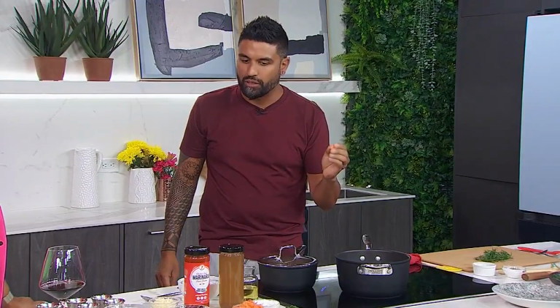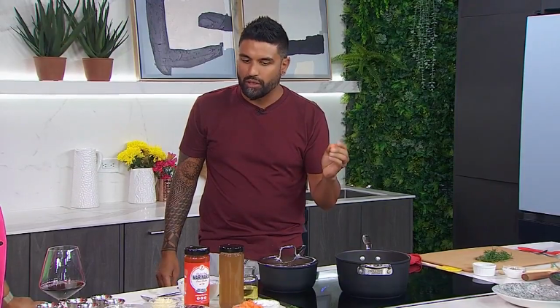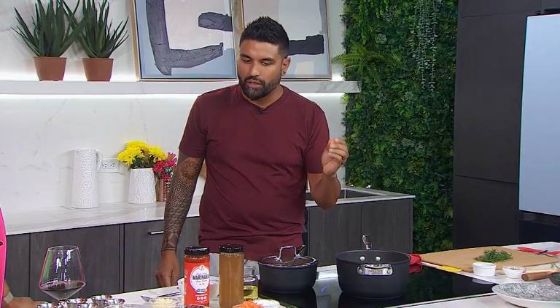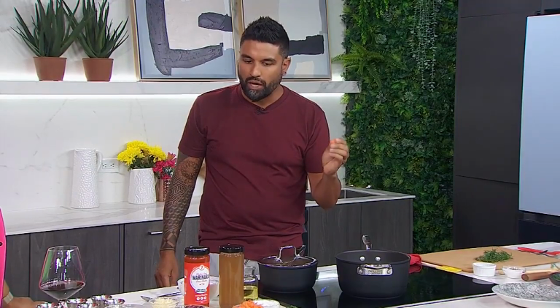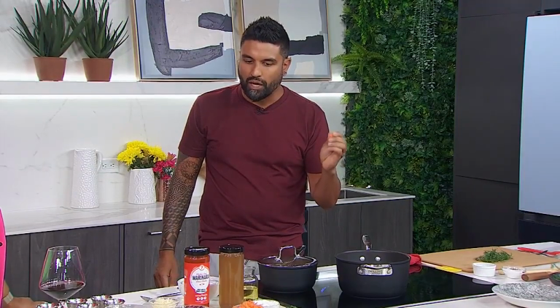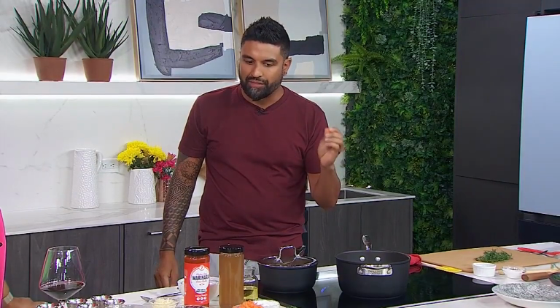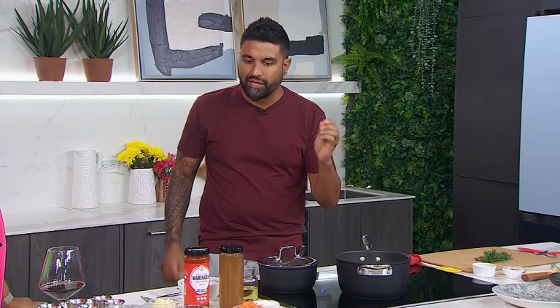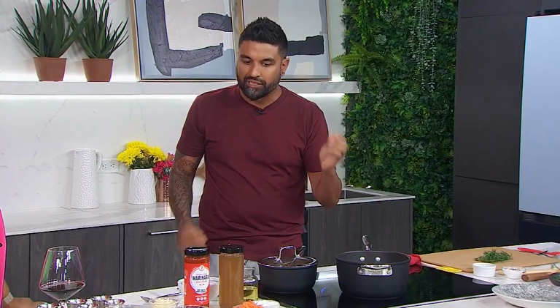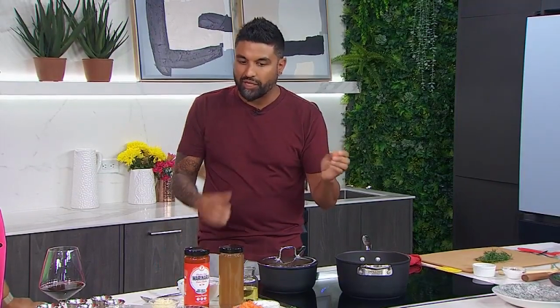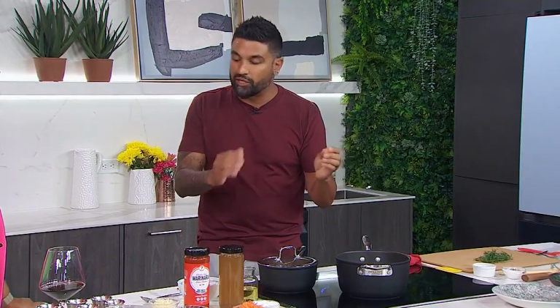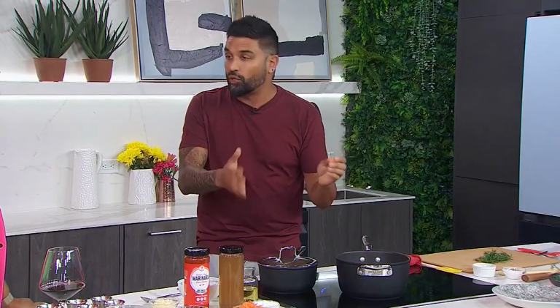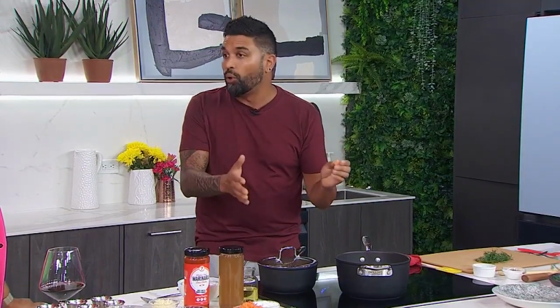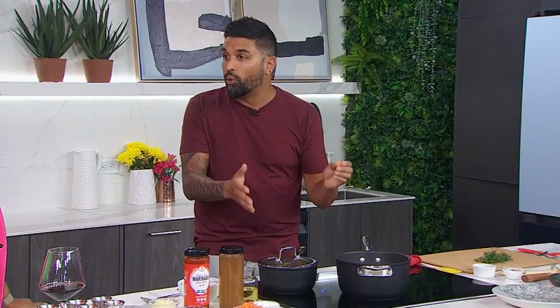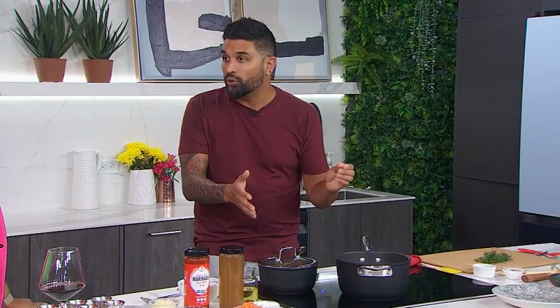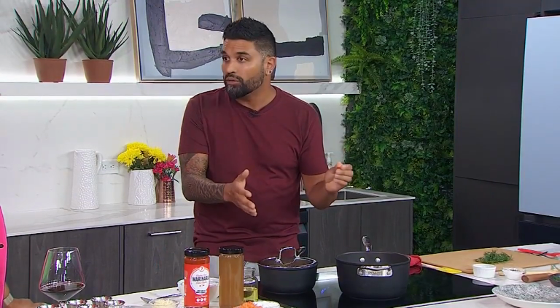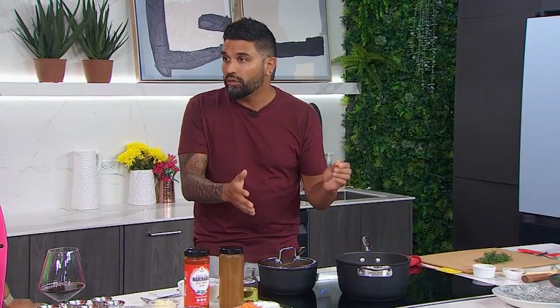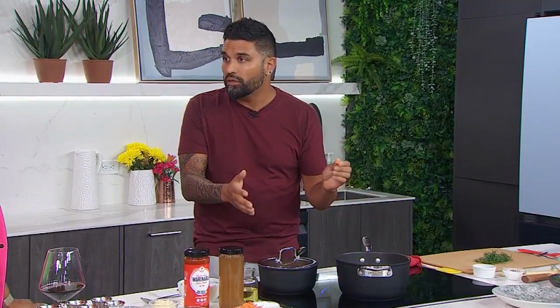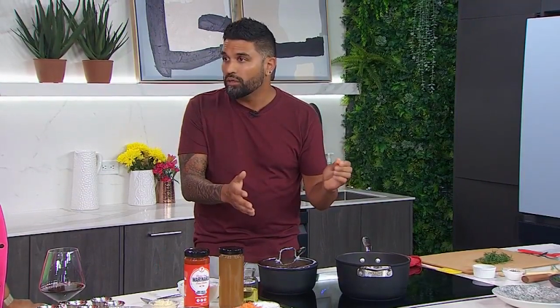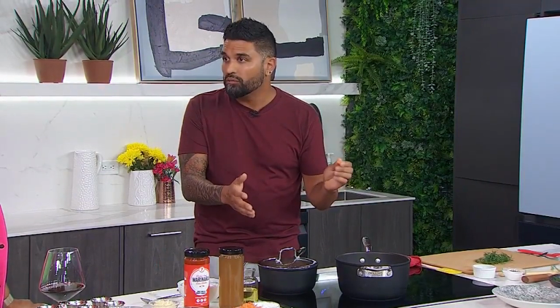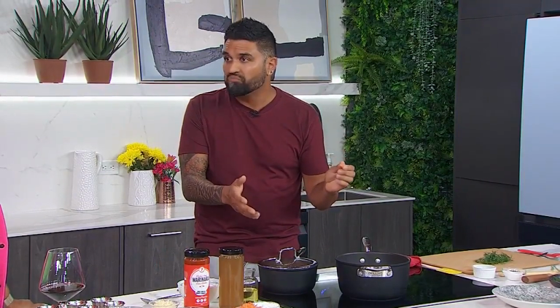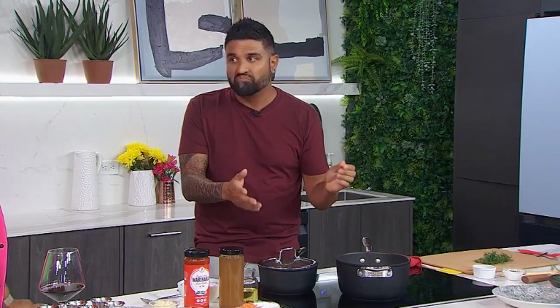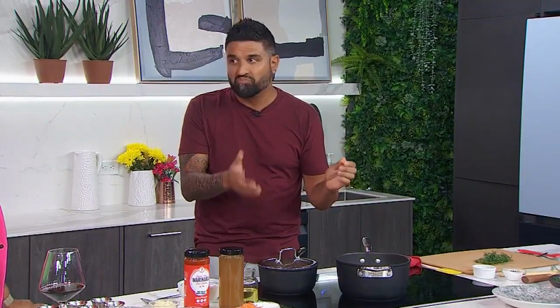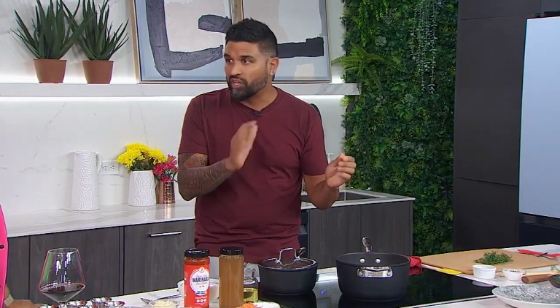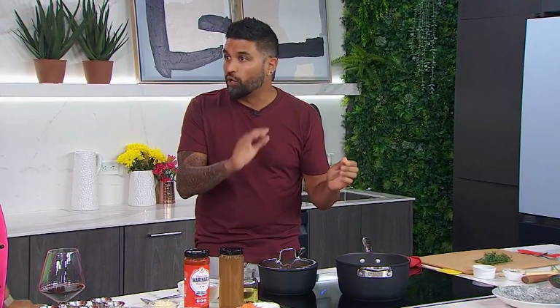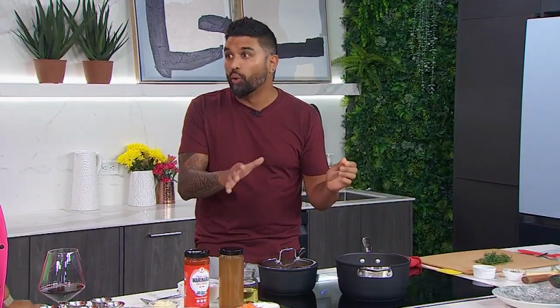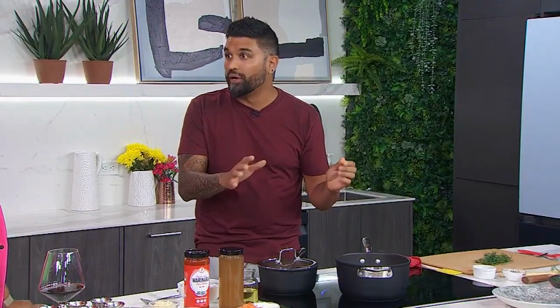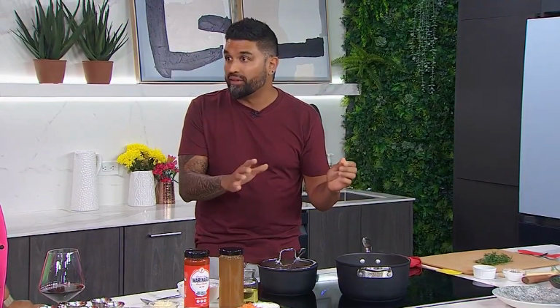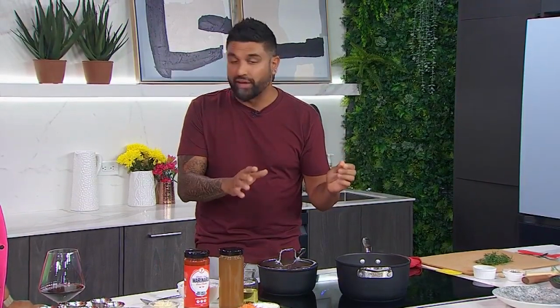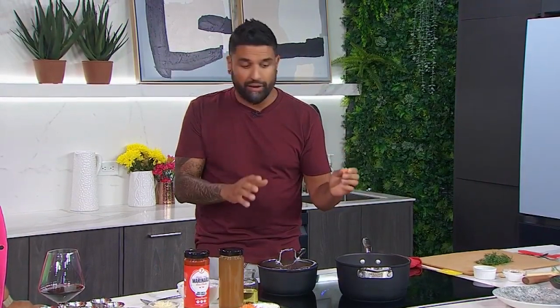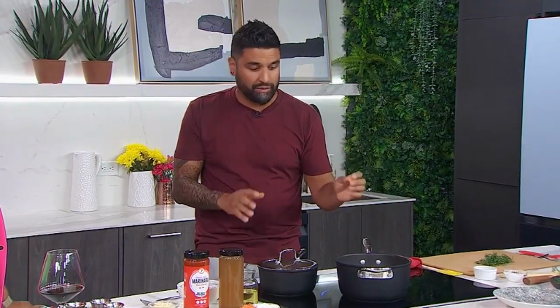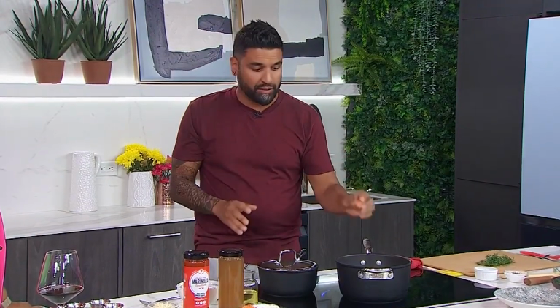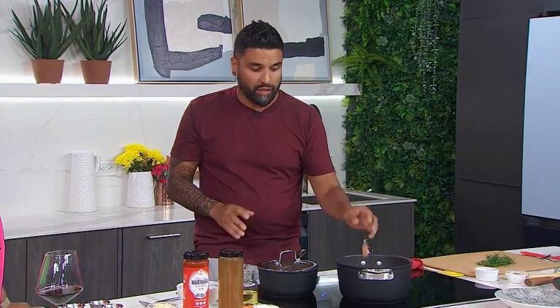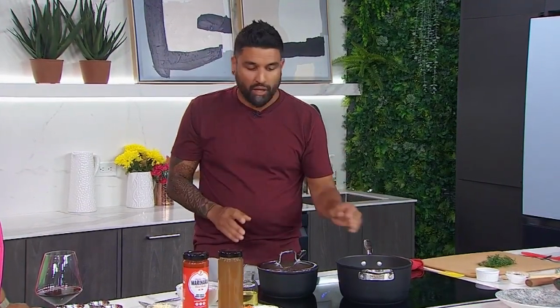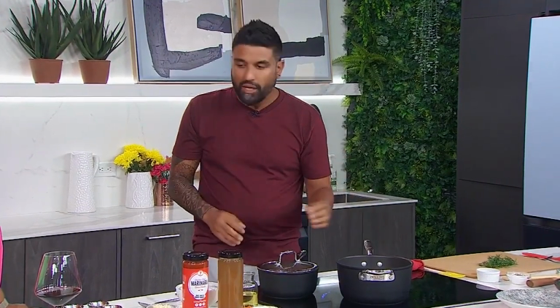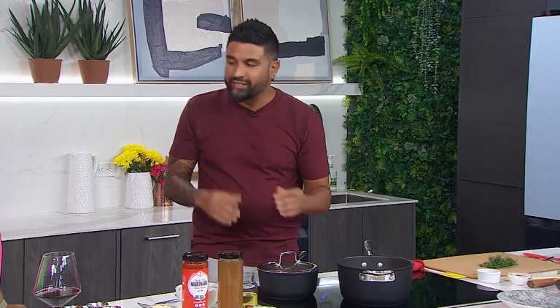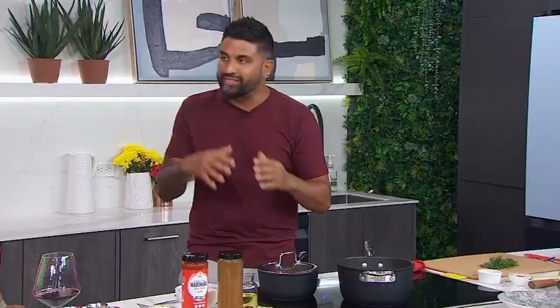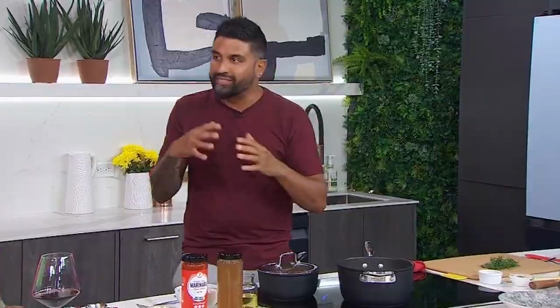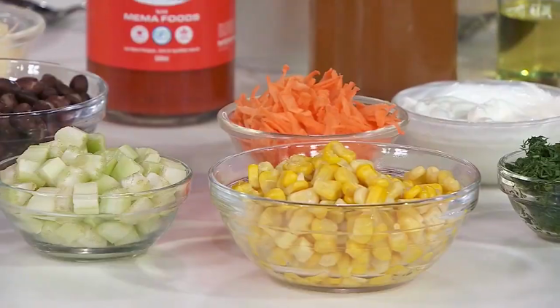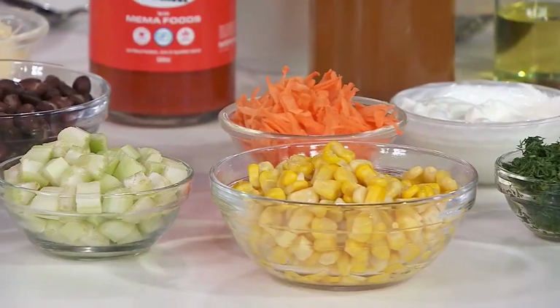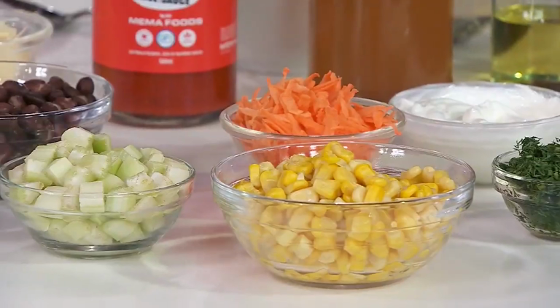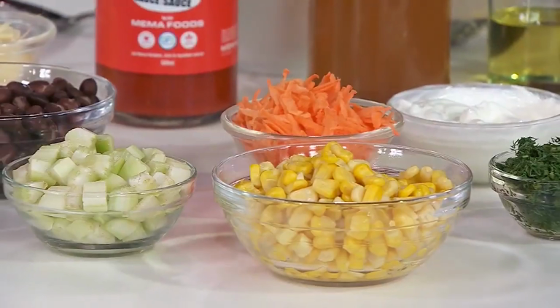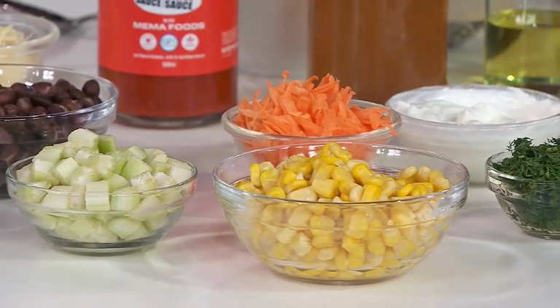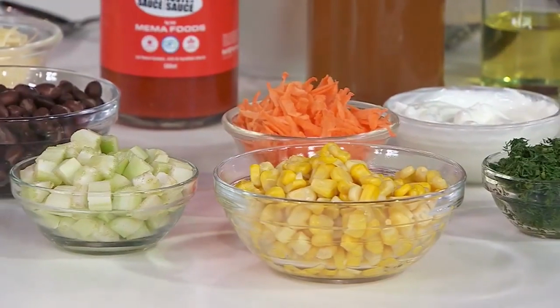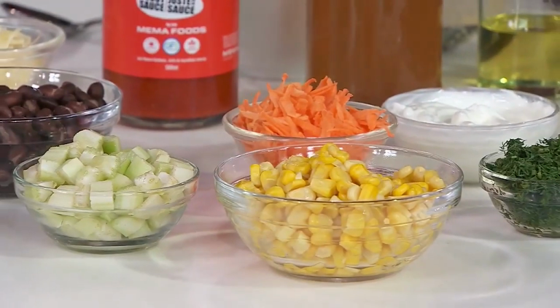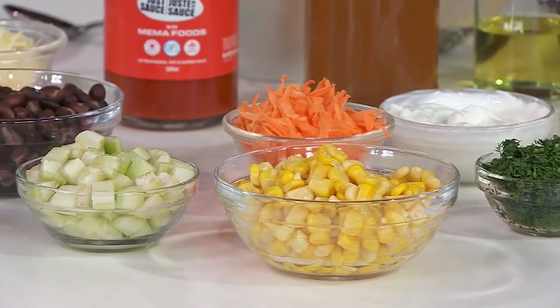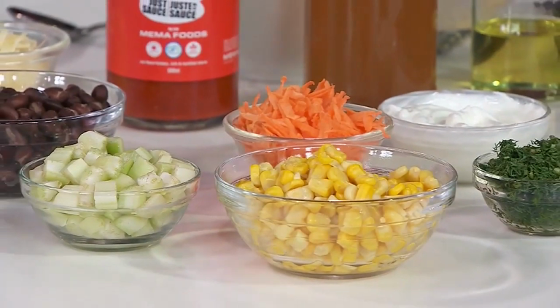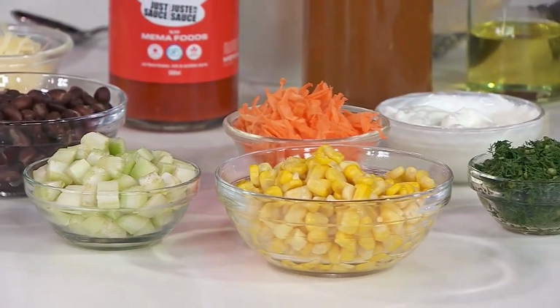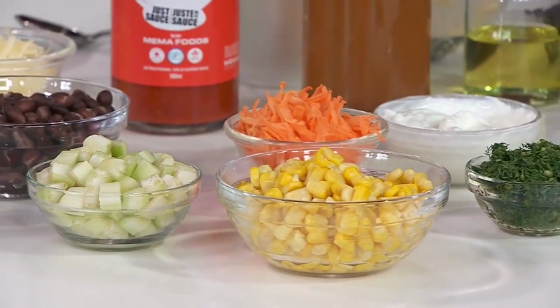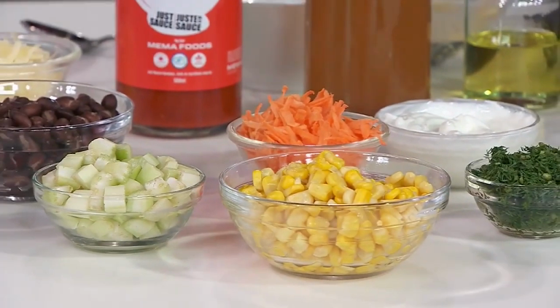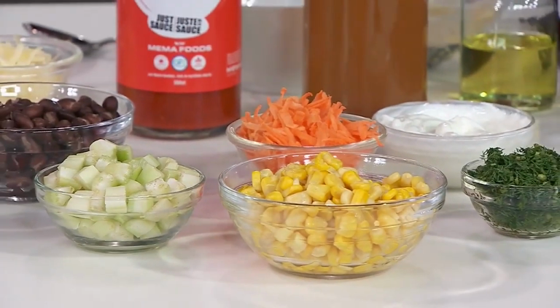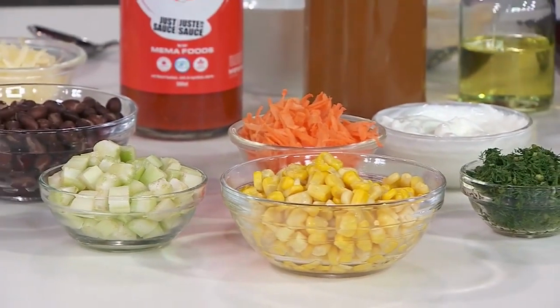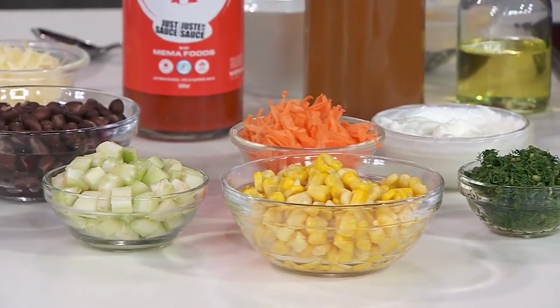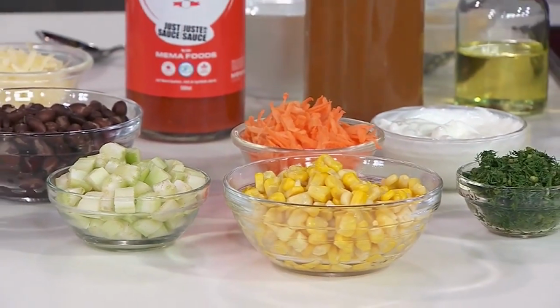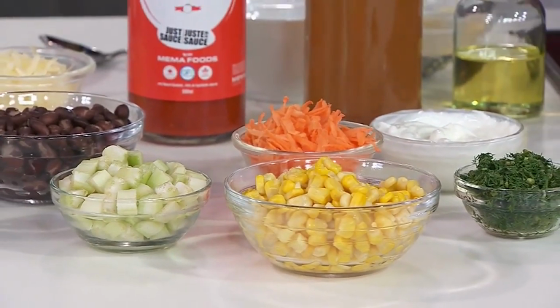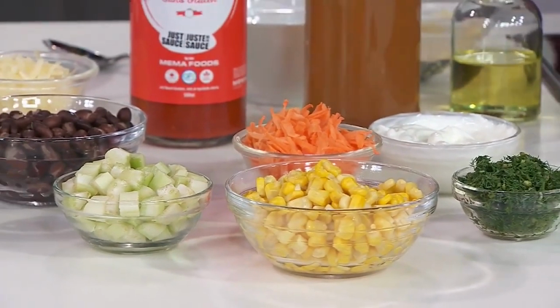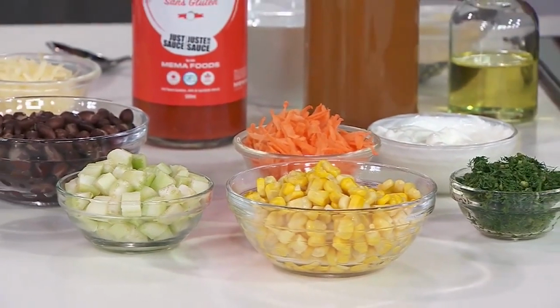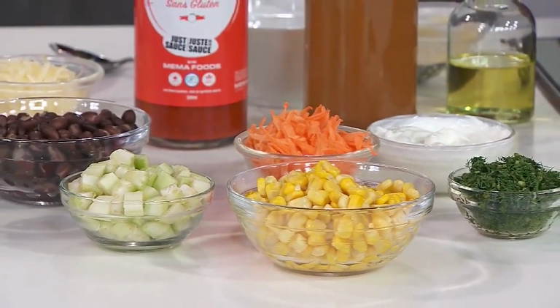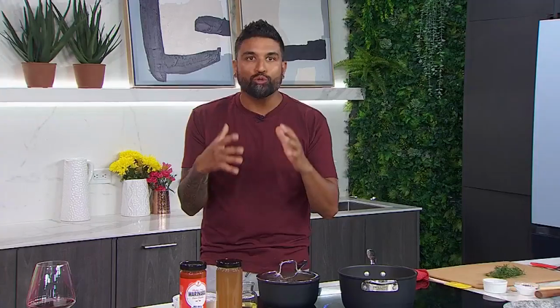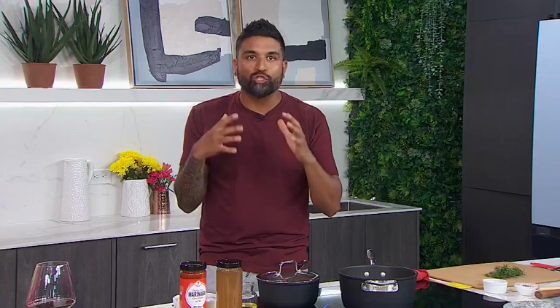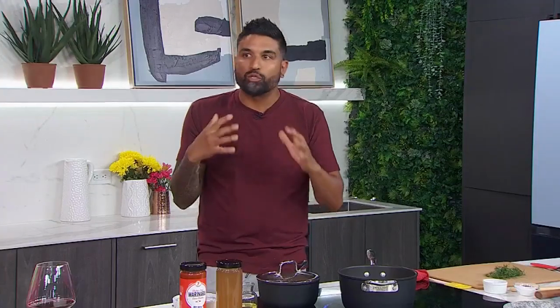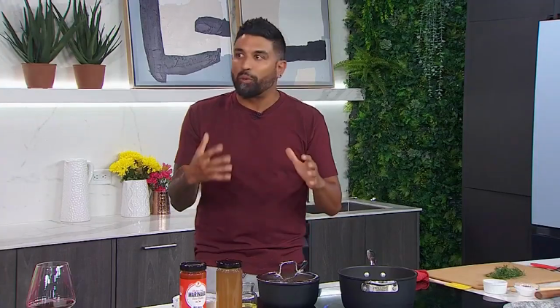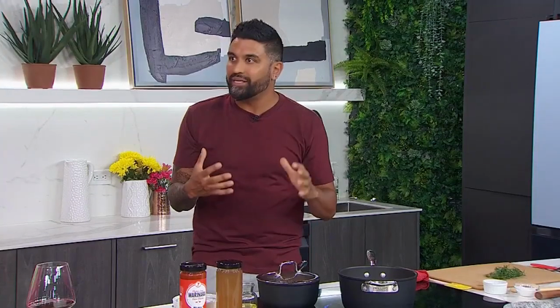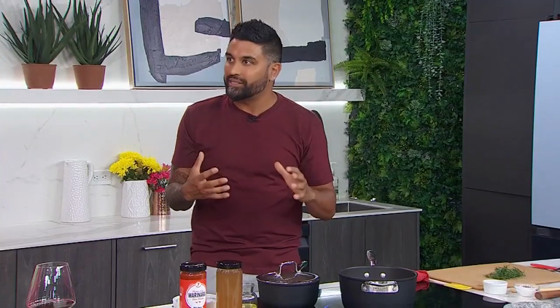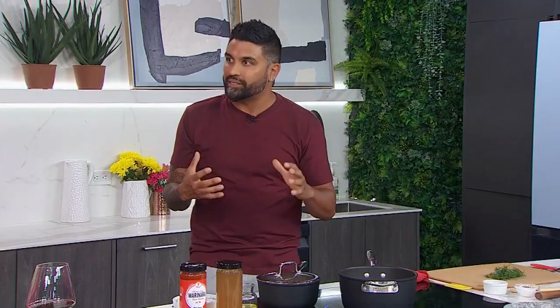Things like the corn can go in at the end. To take this to the next level, use spices.